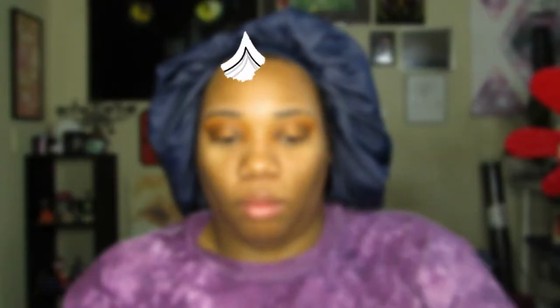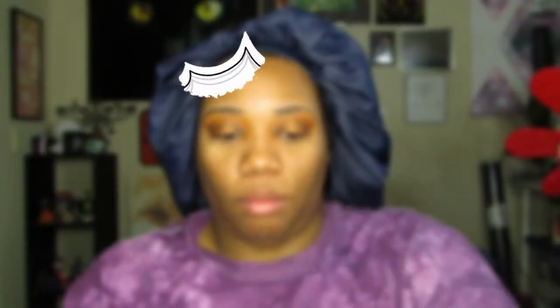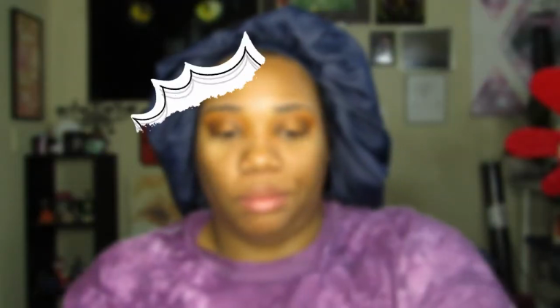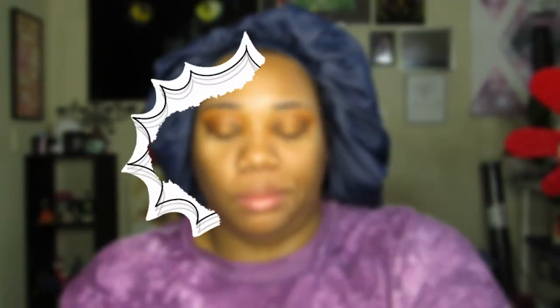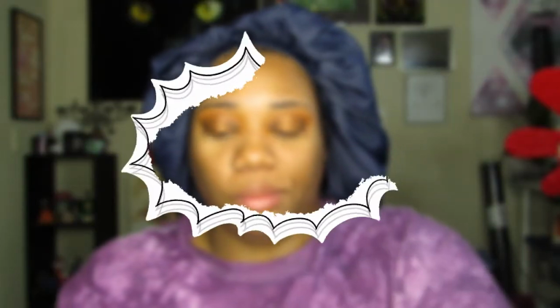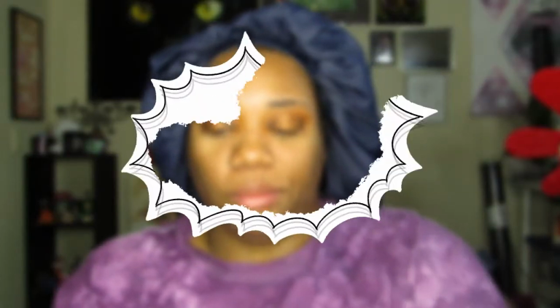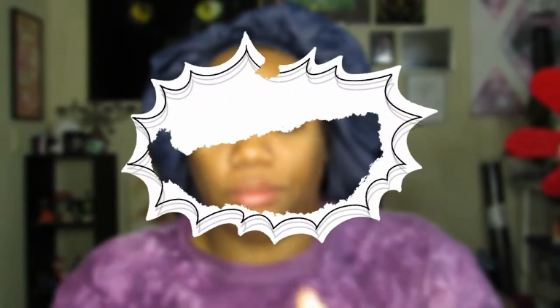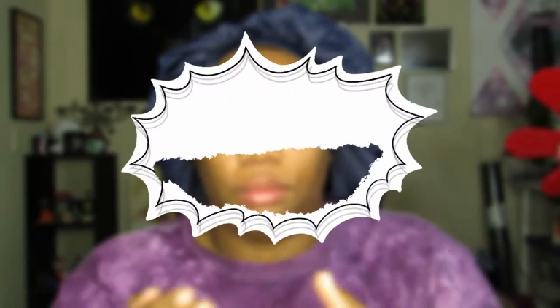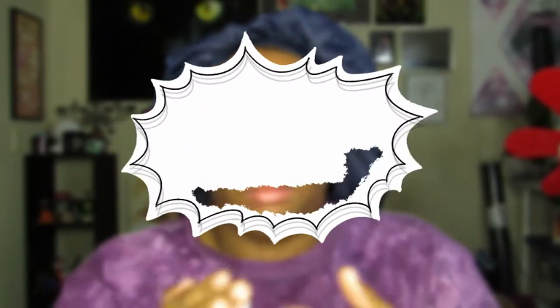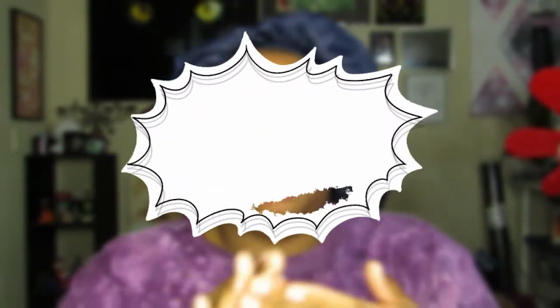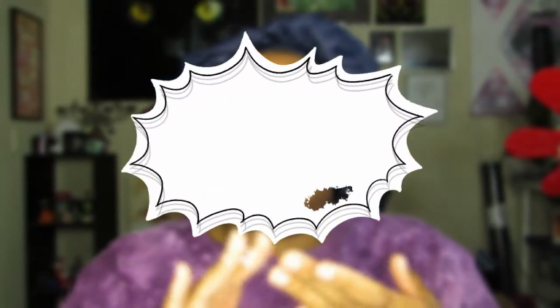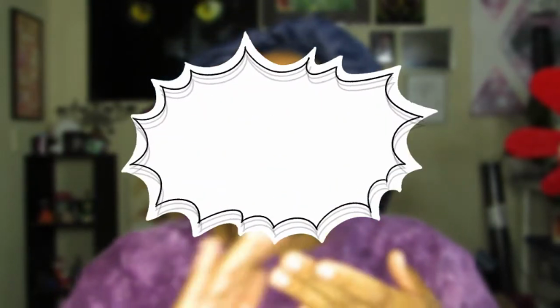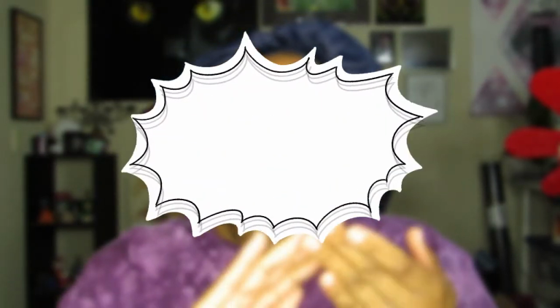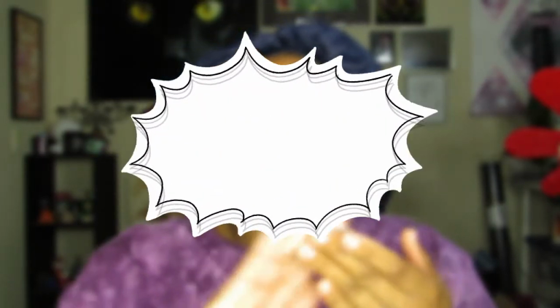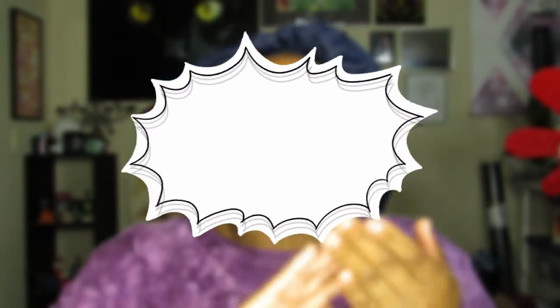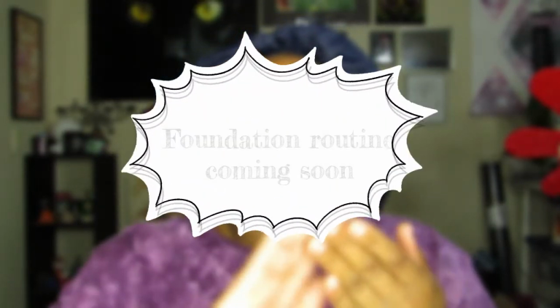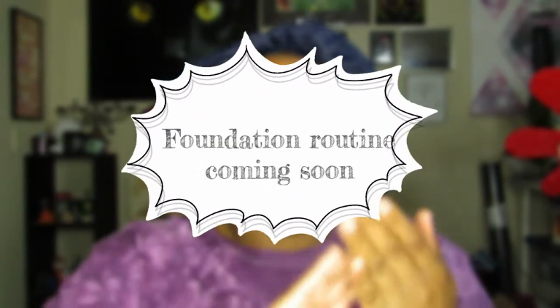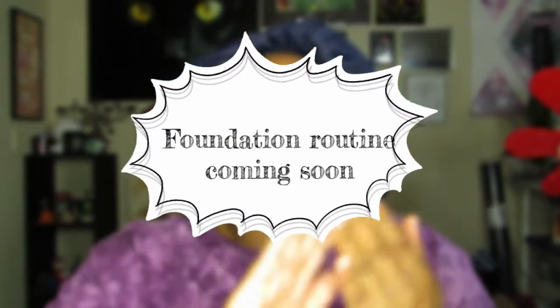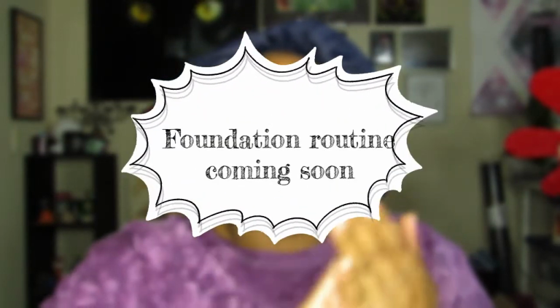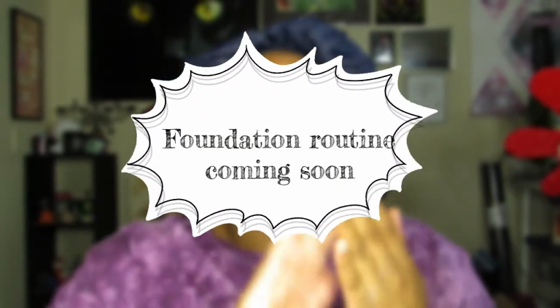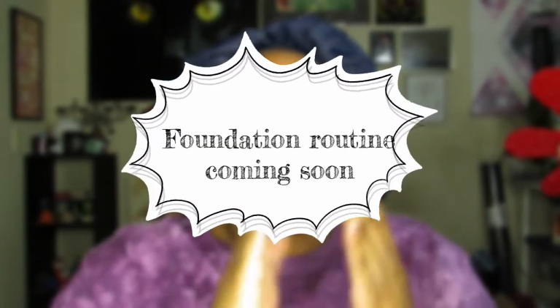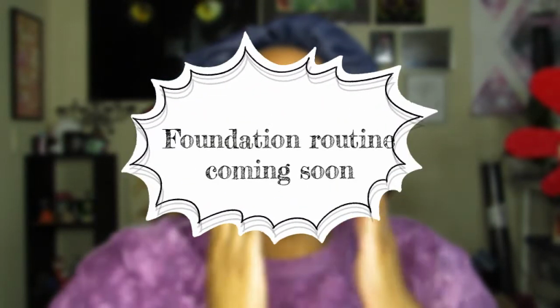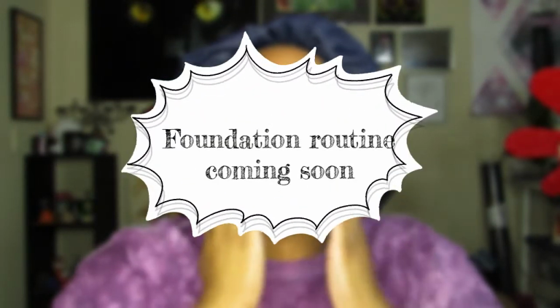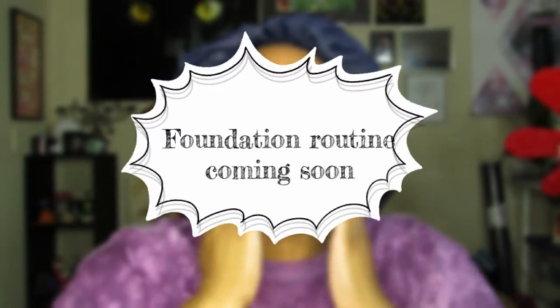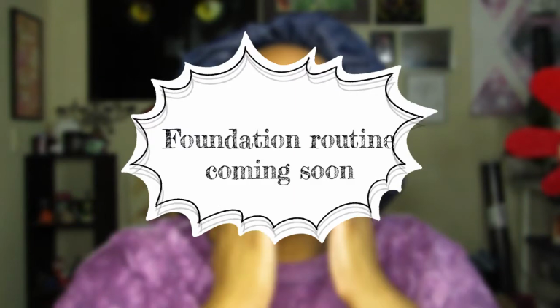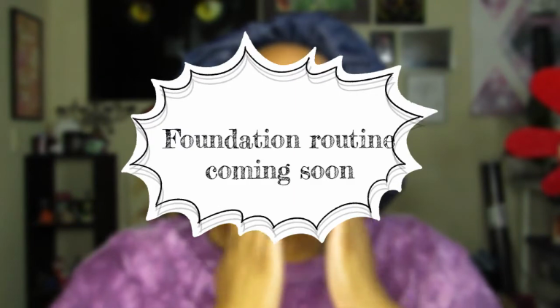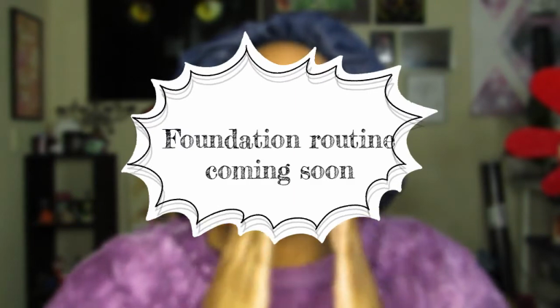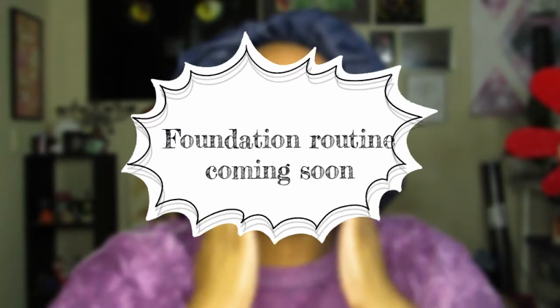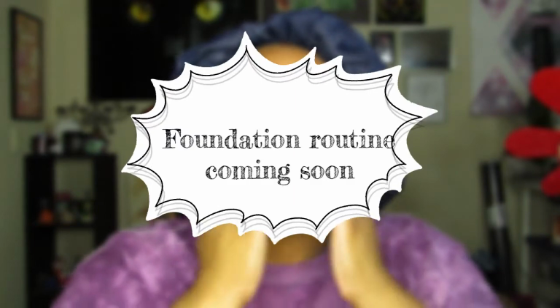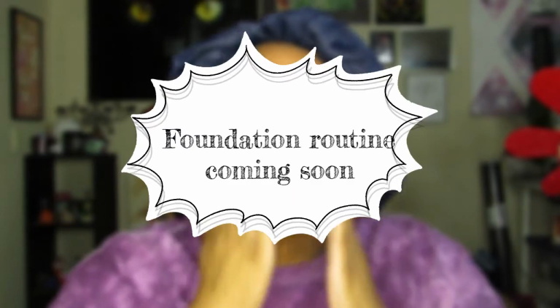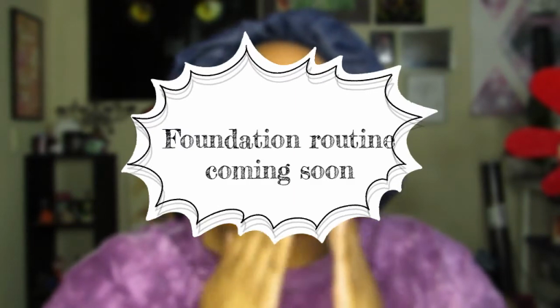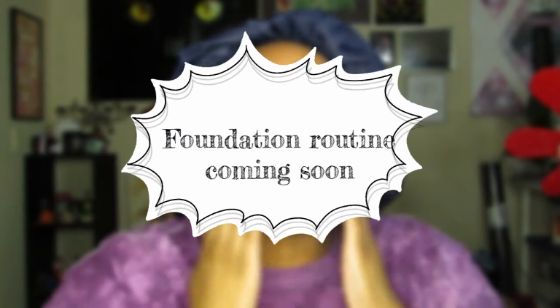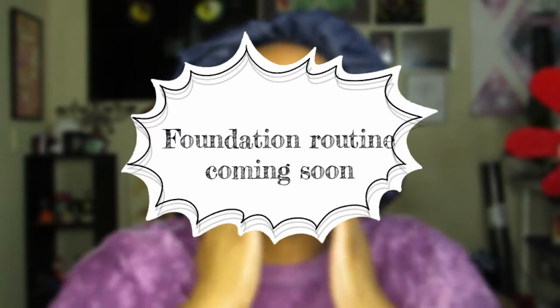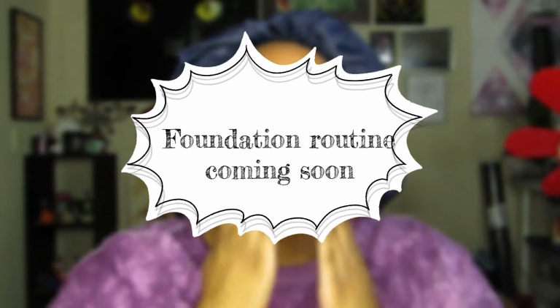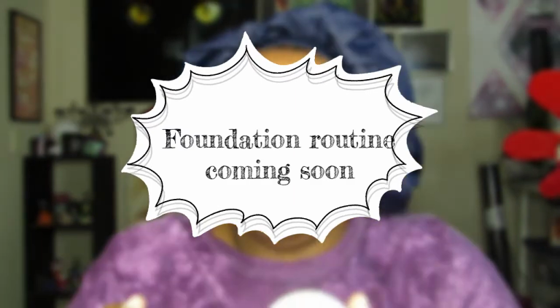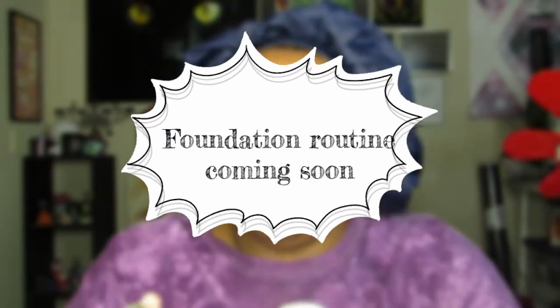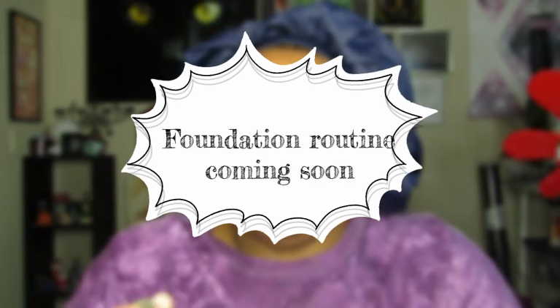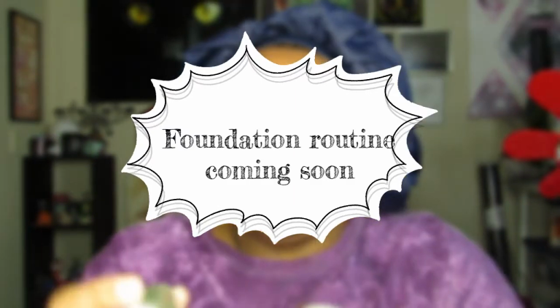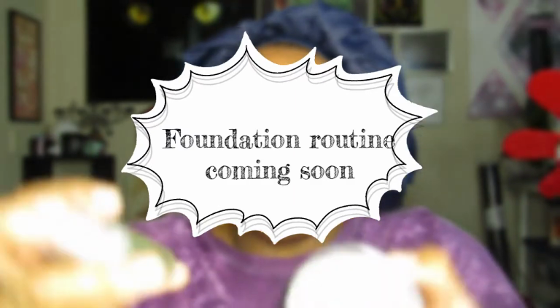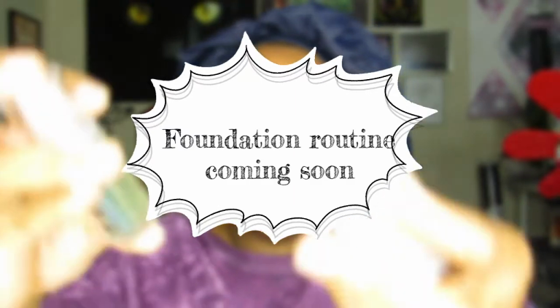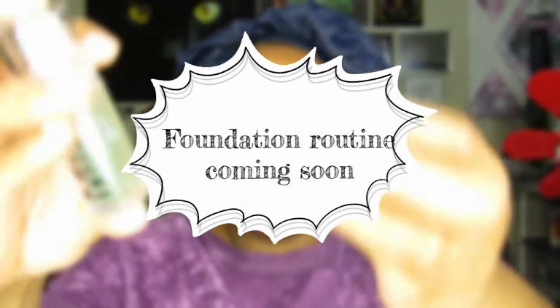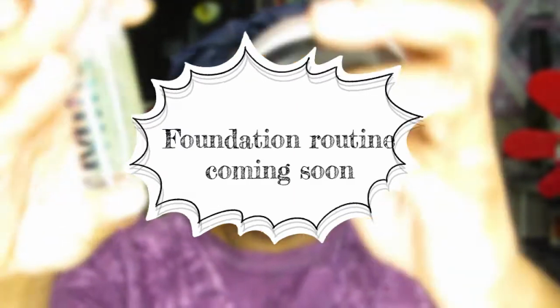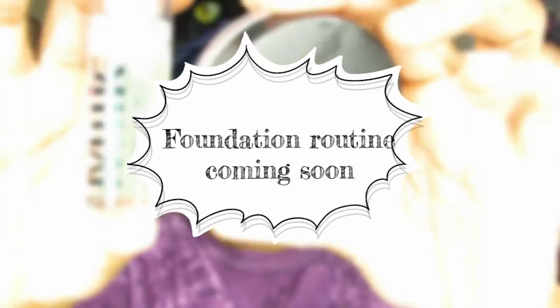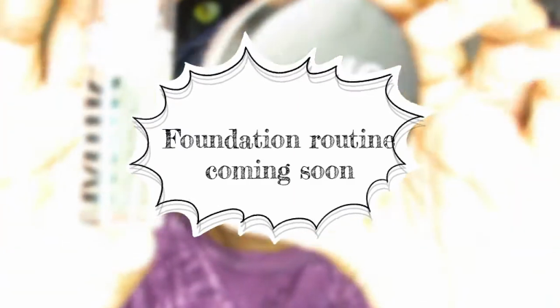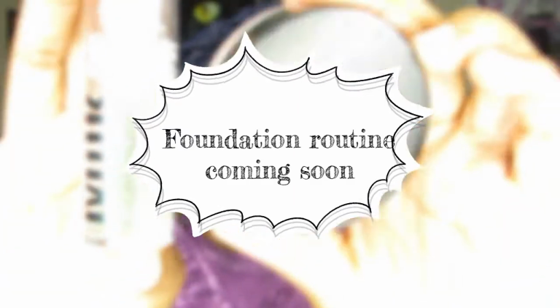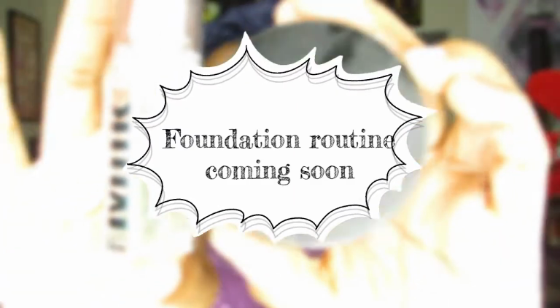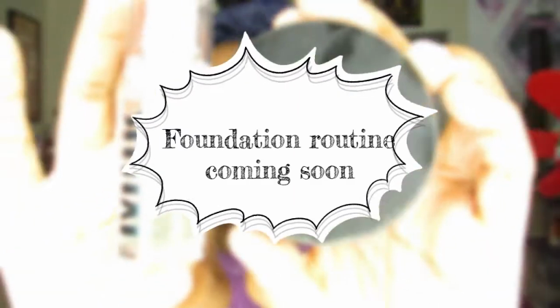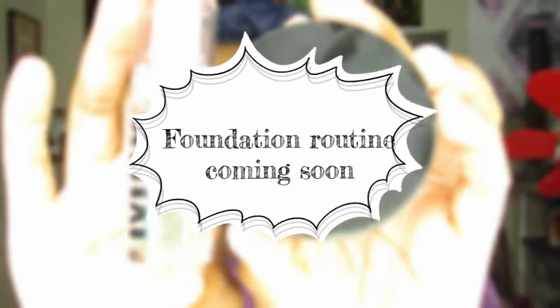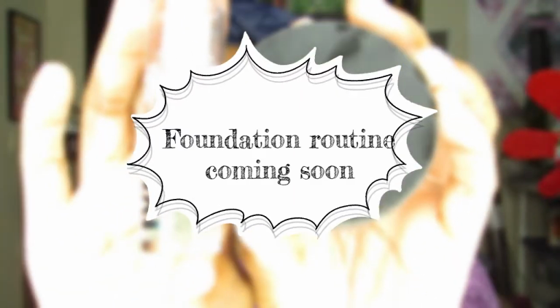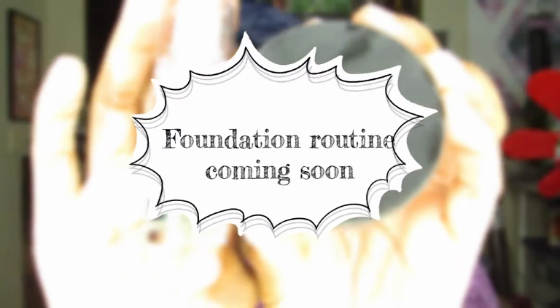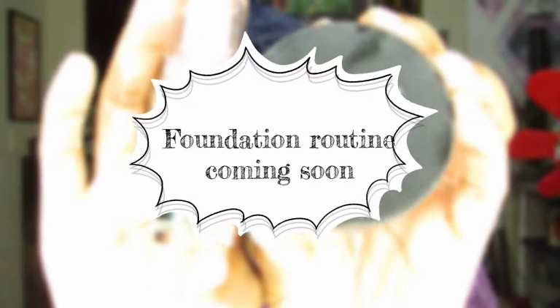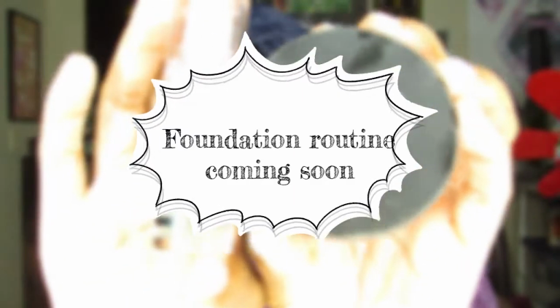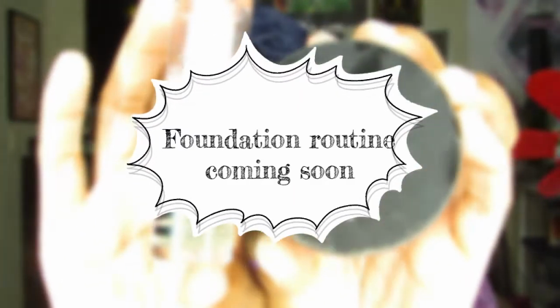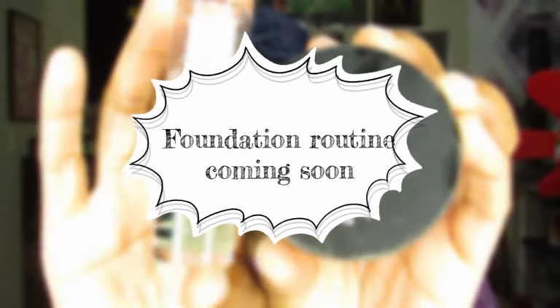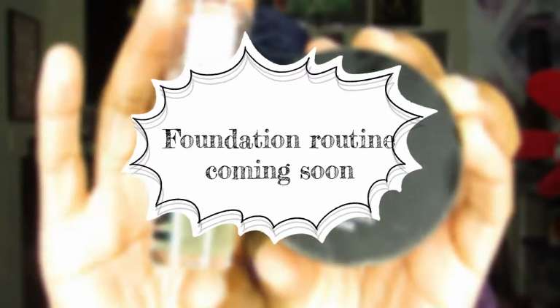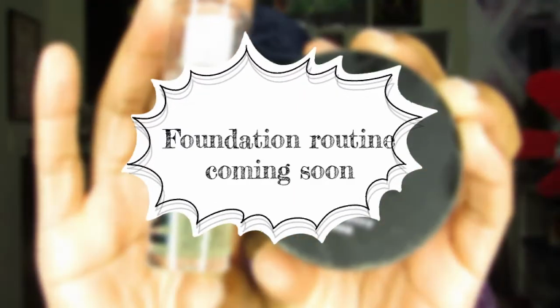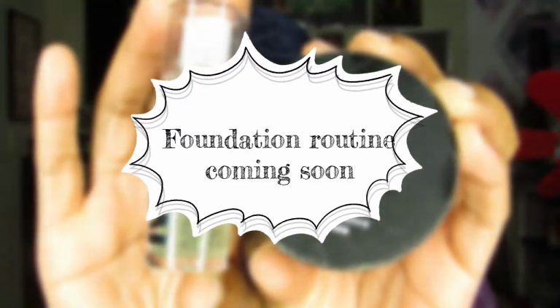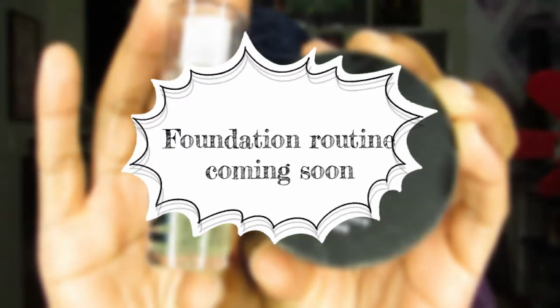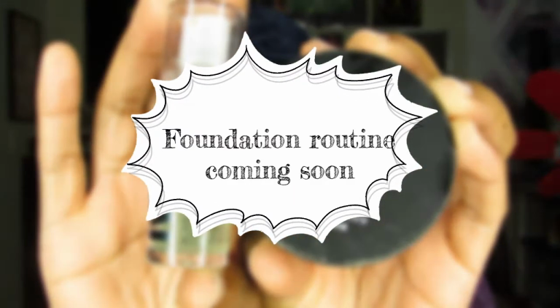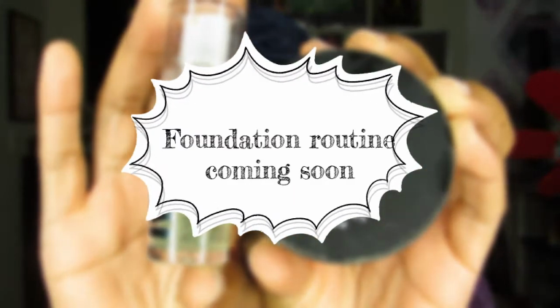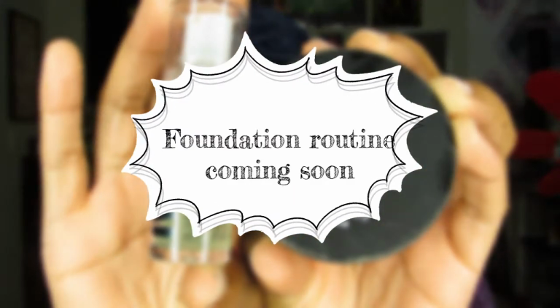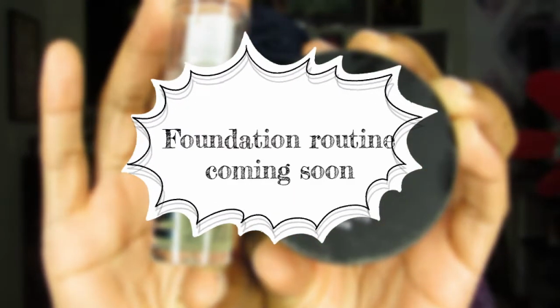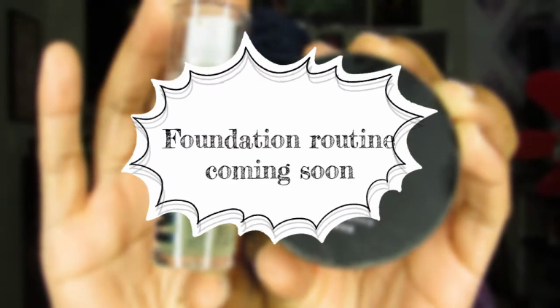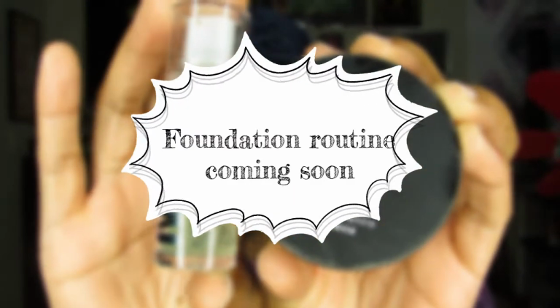I've almost got my foundation routine down to something that I like, so I'll be bringing you a video for that later on.